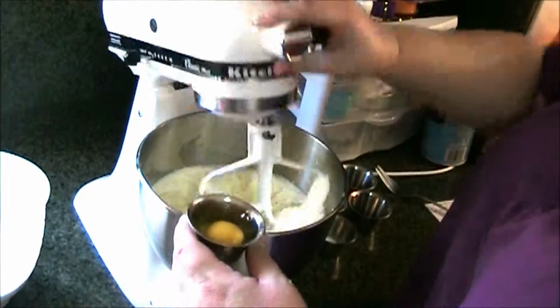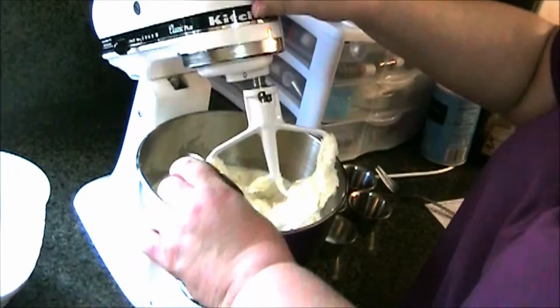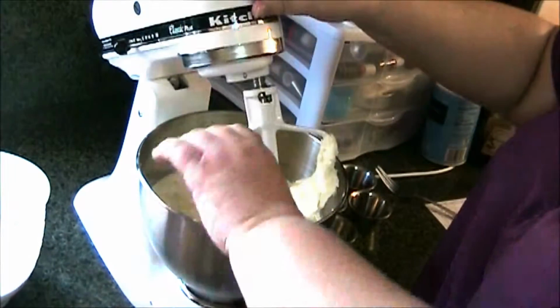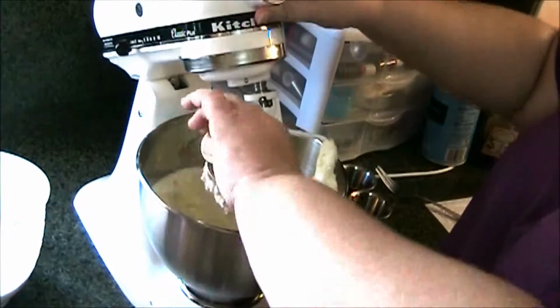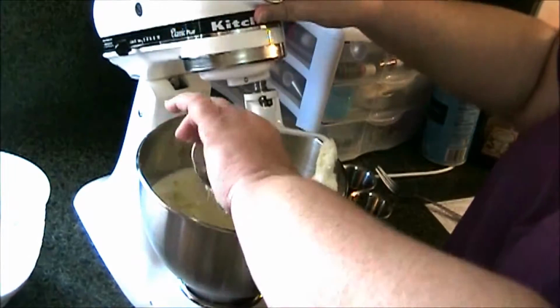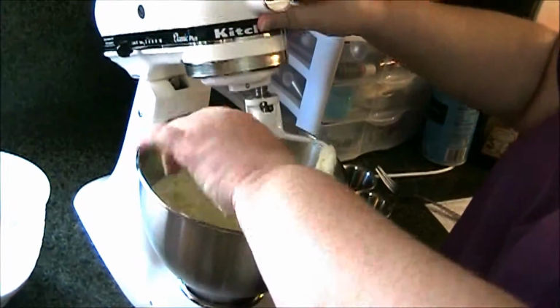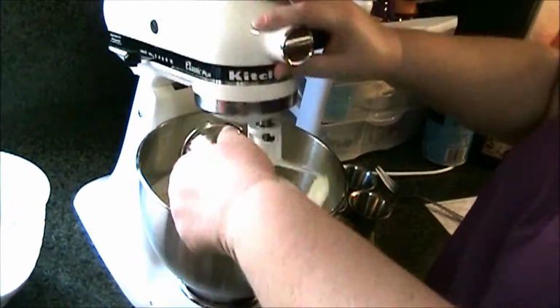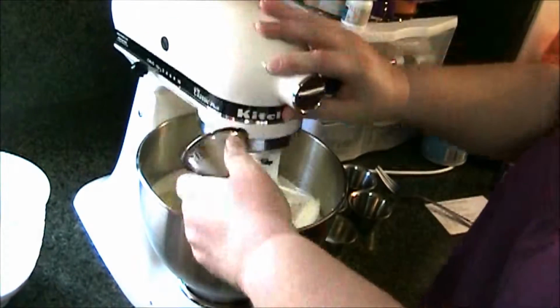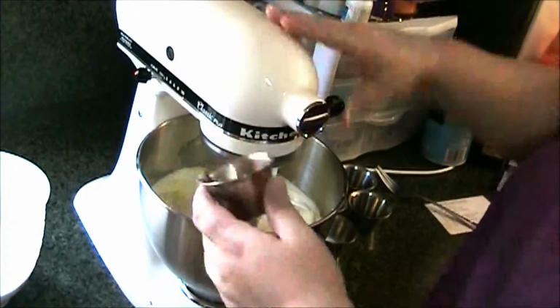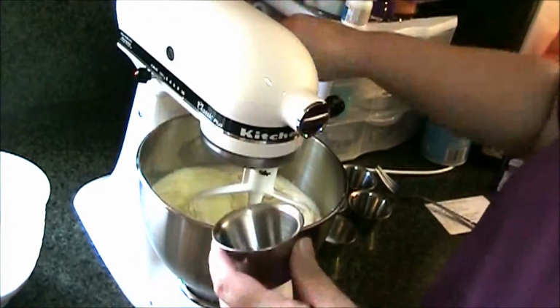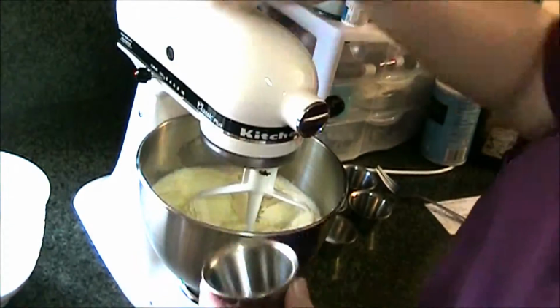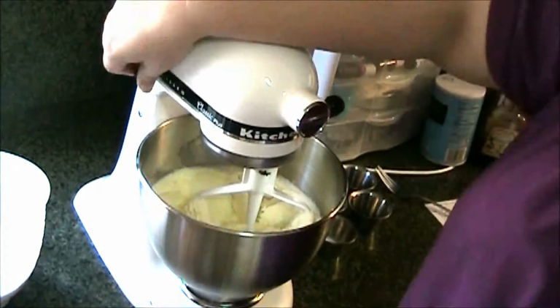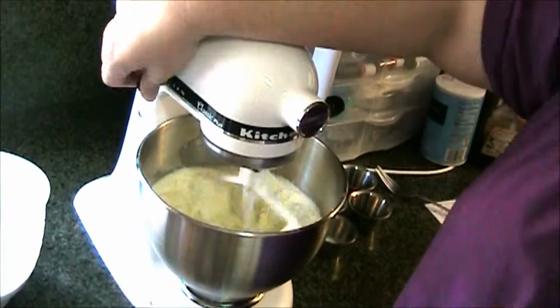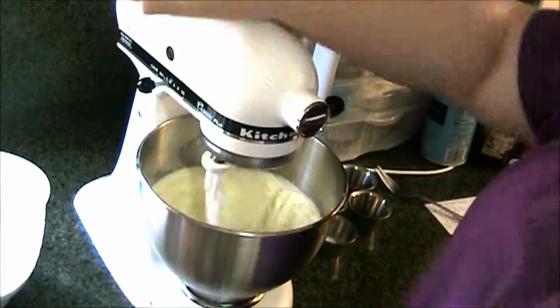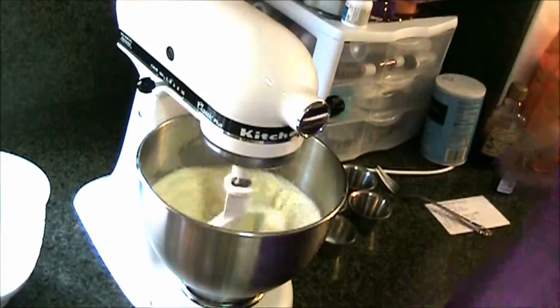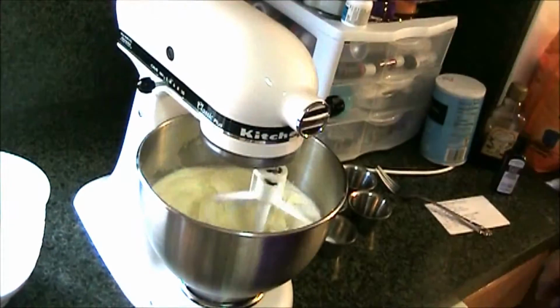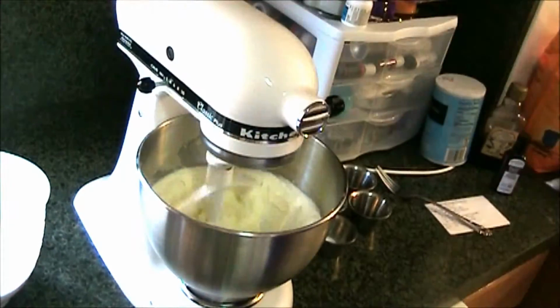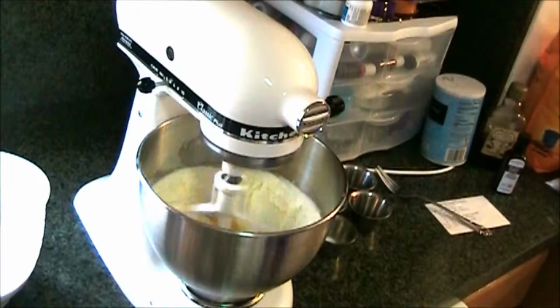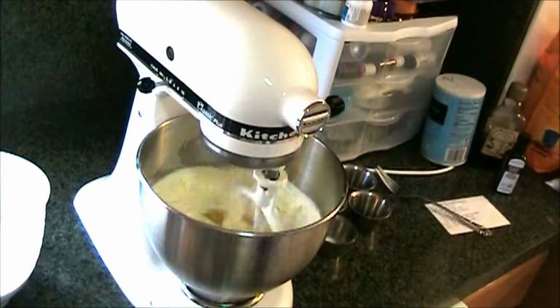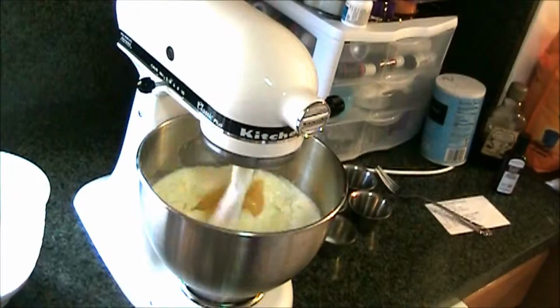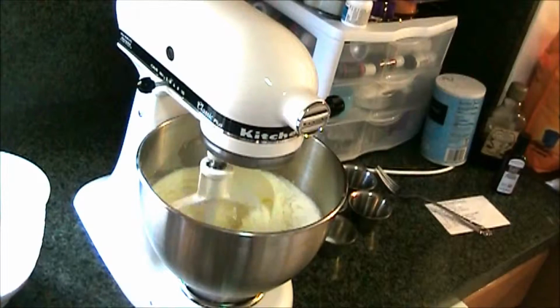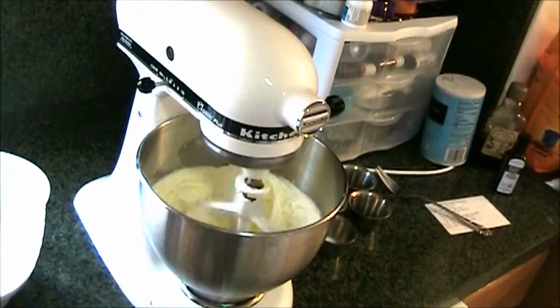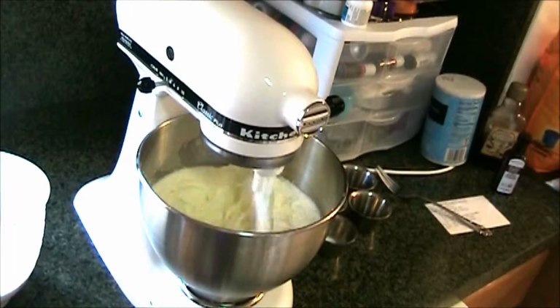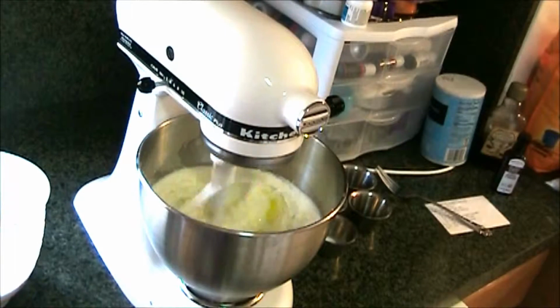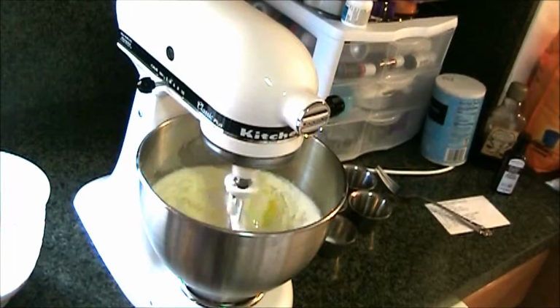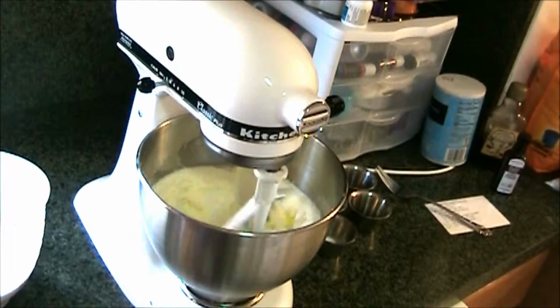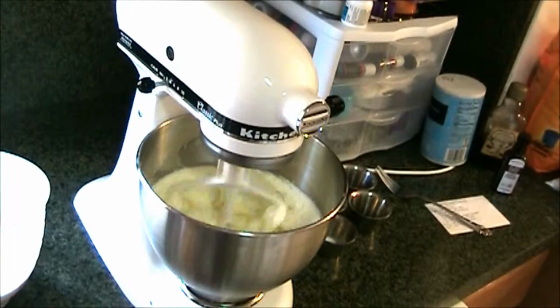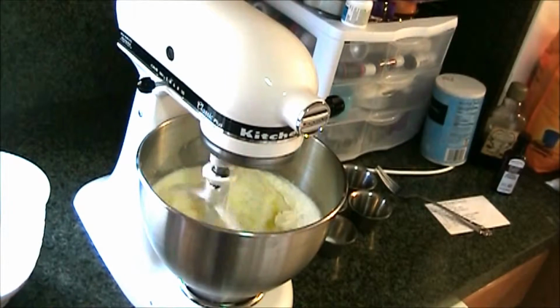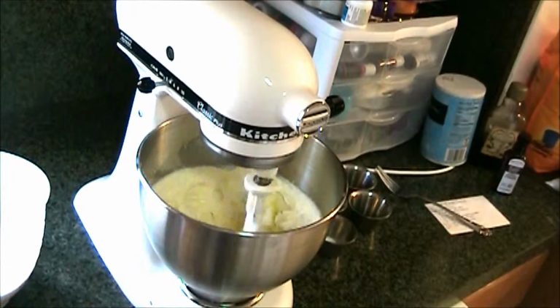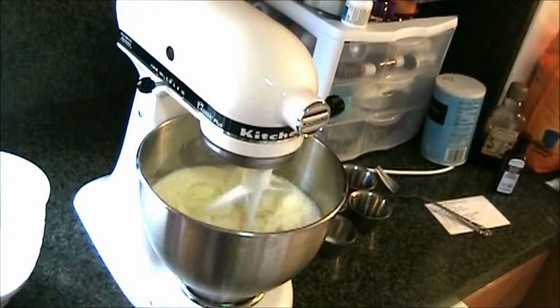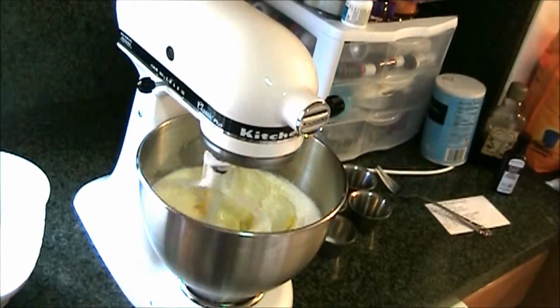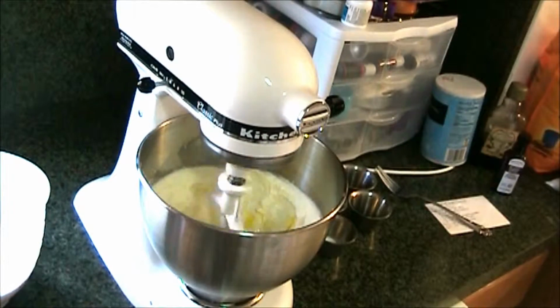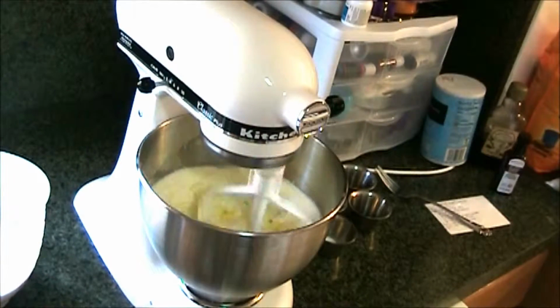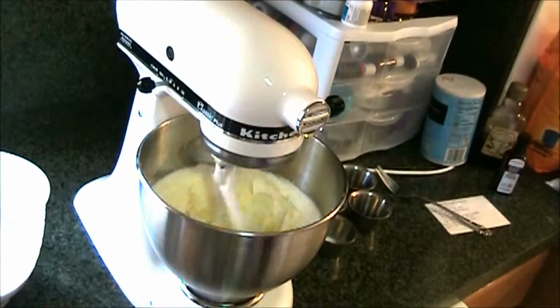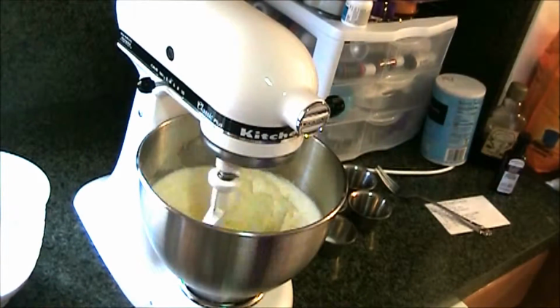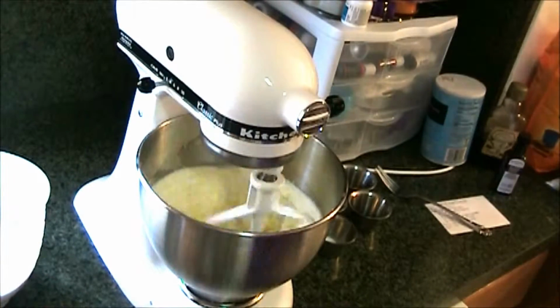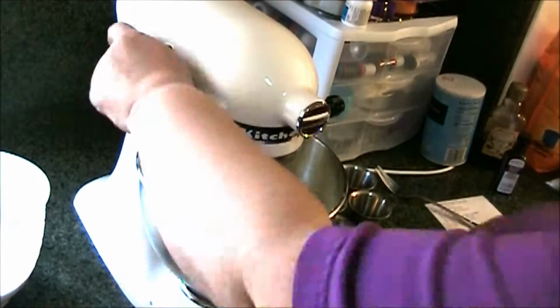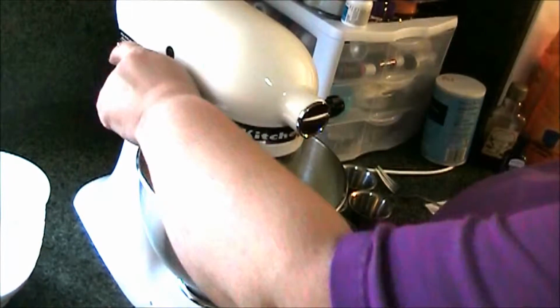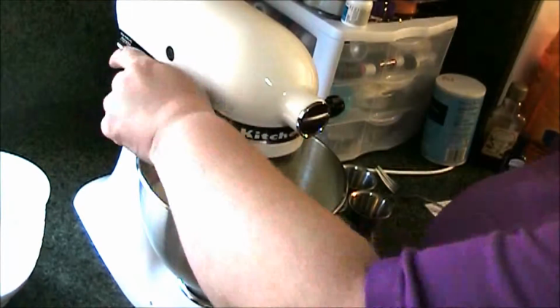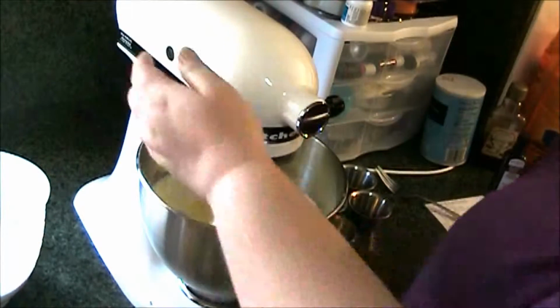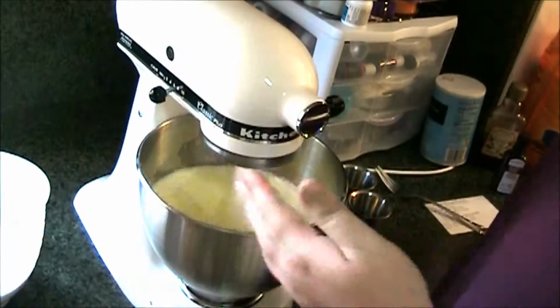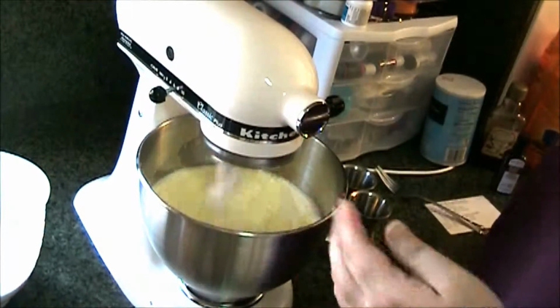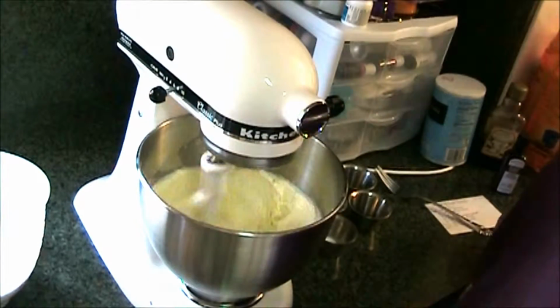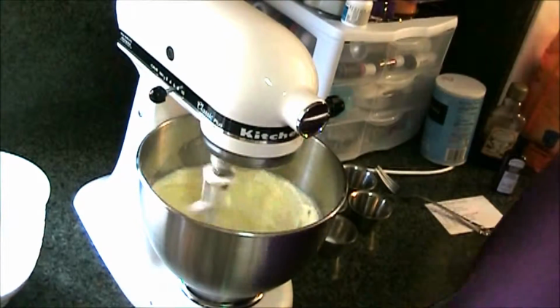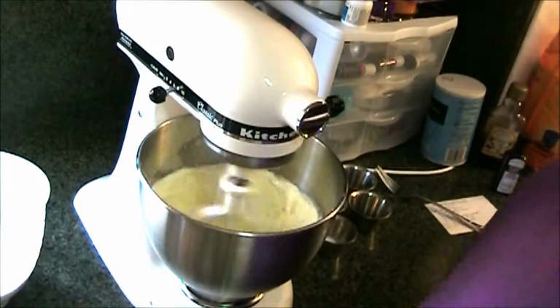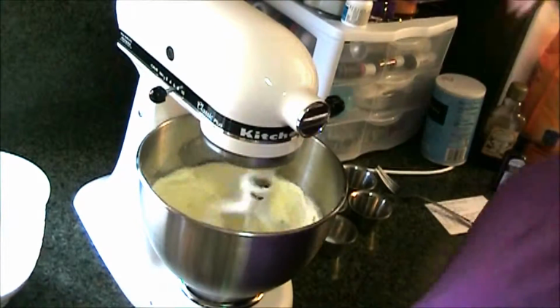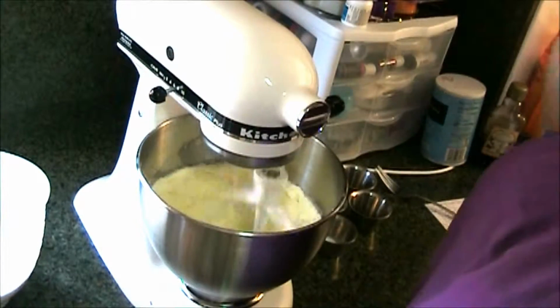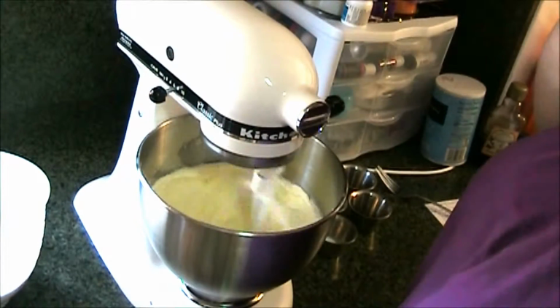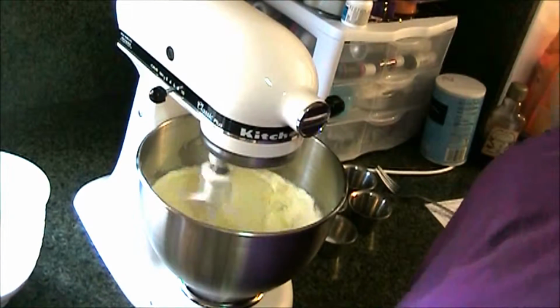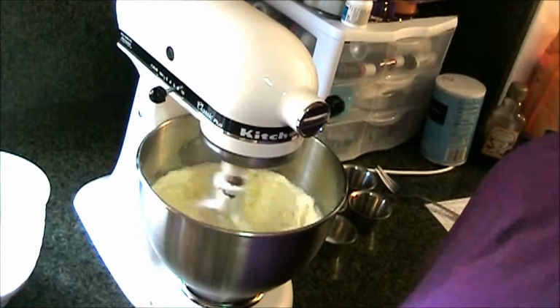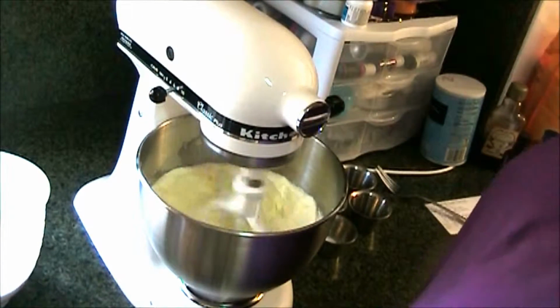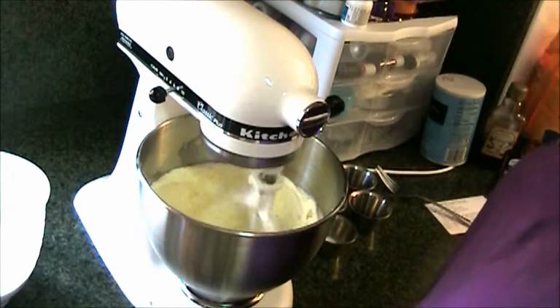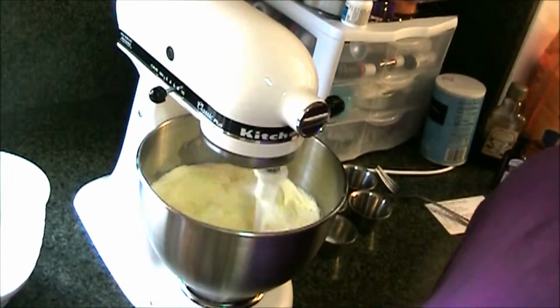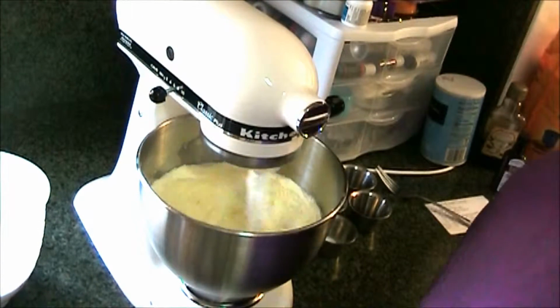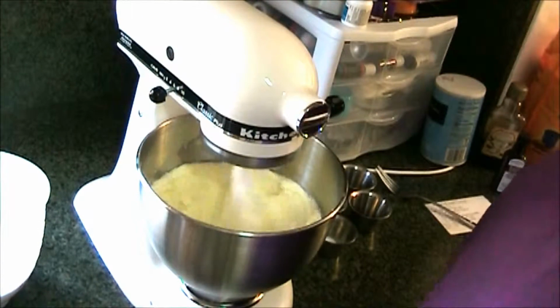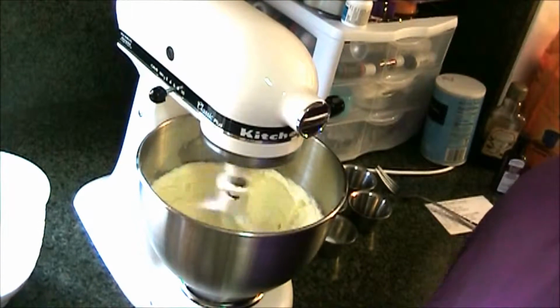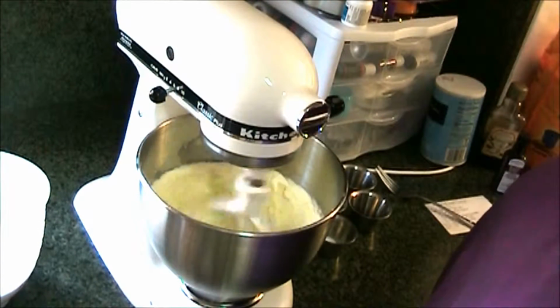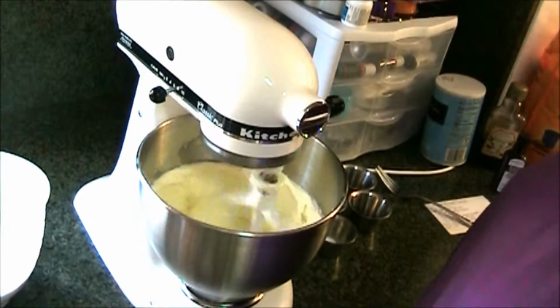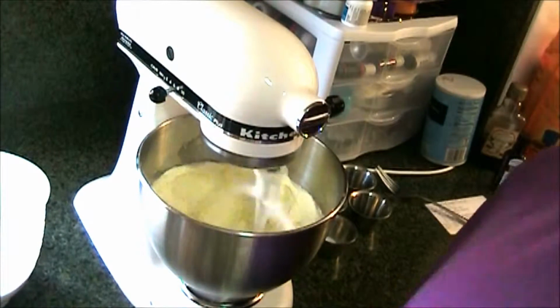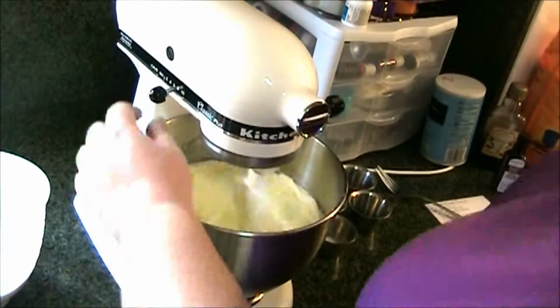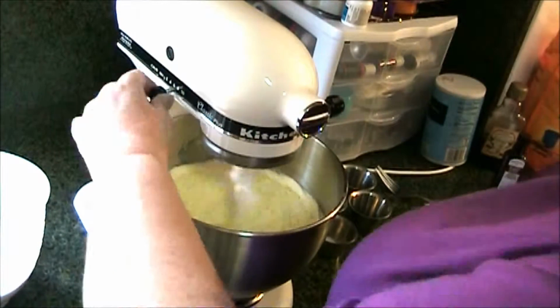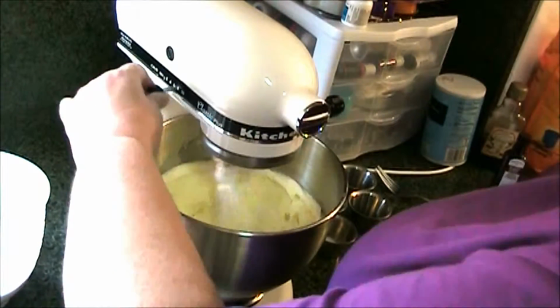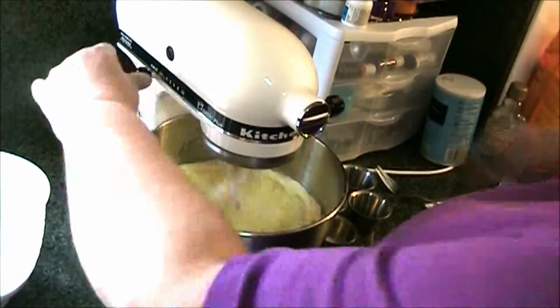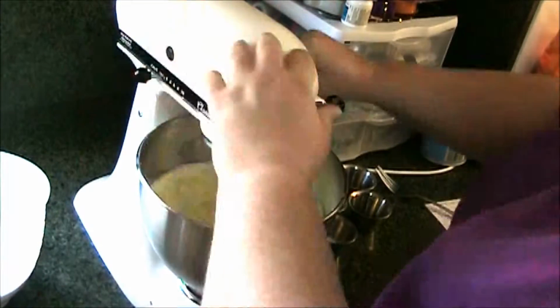Then you're going to add your egg. I incorporate it, then scrape the bowl down and mix it some more.